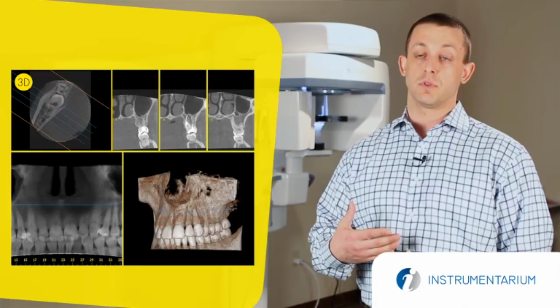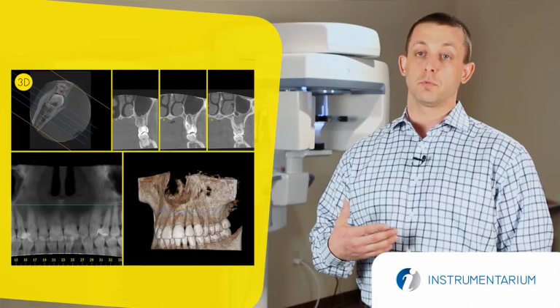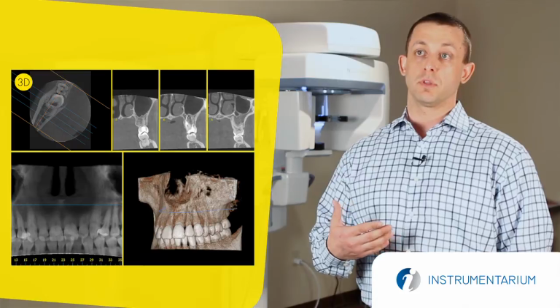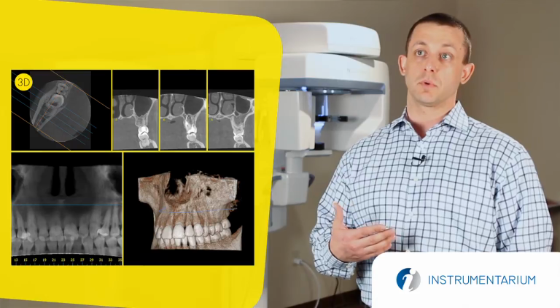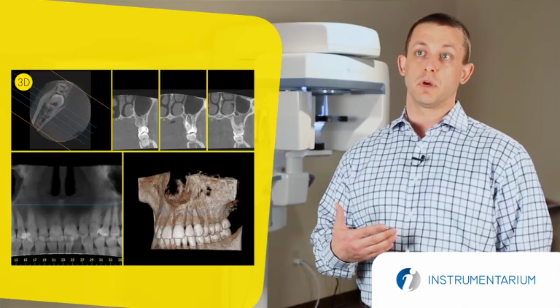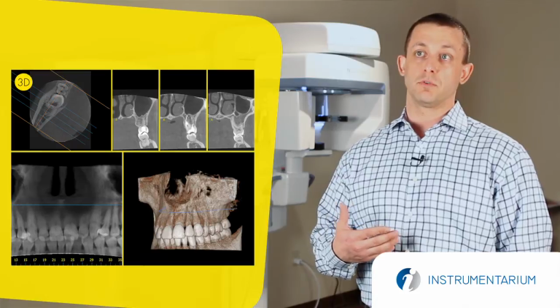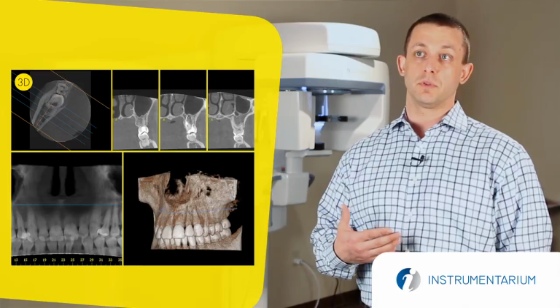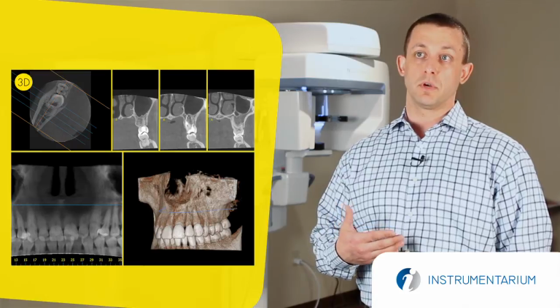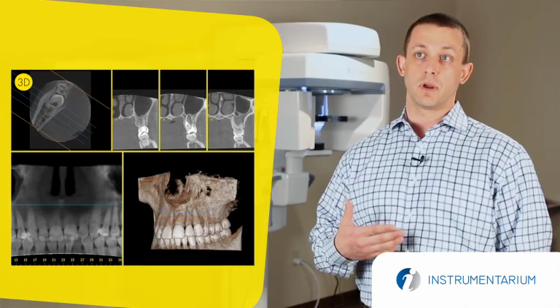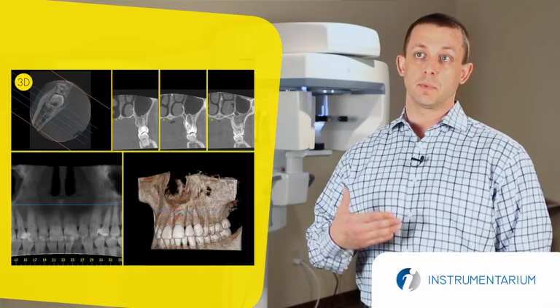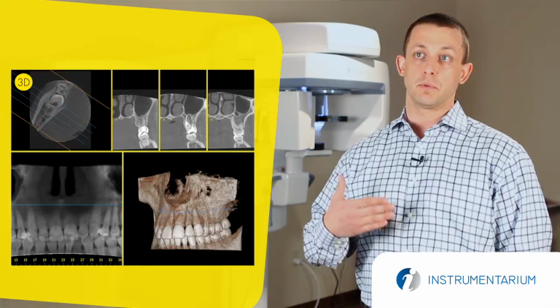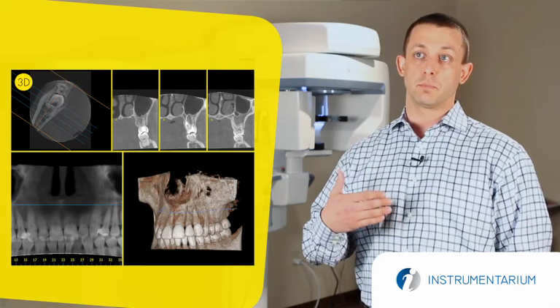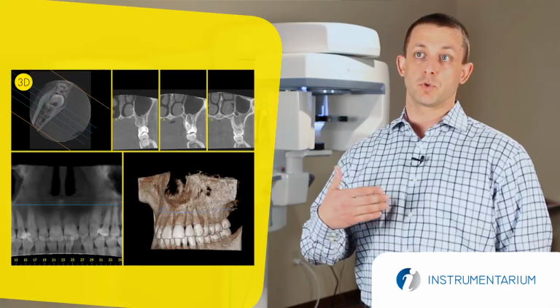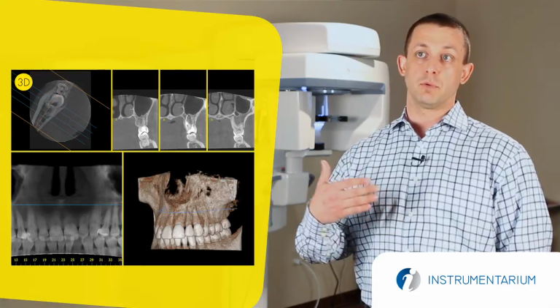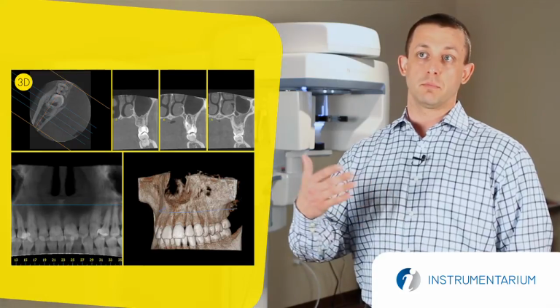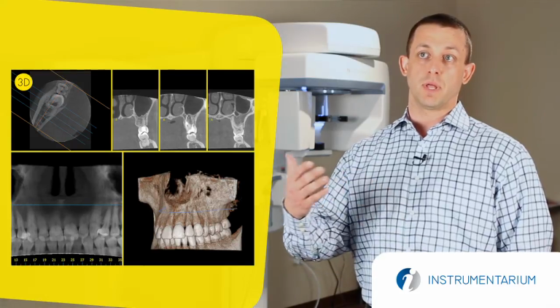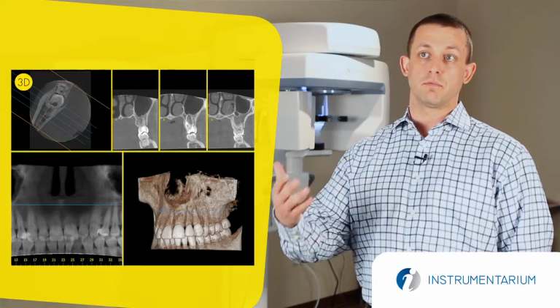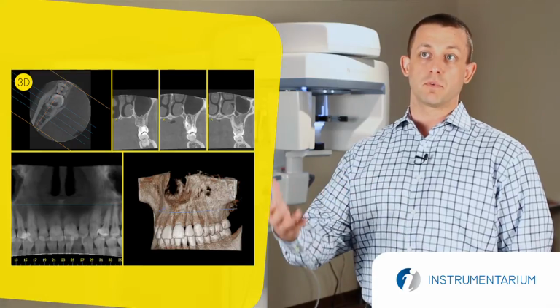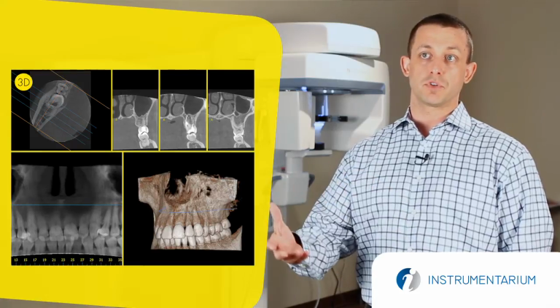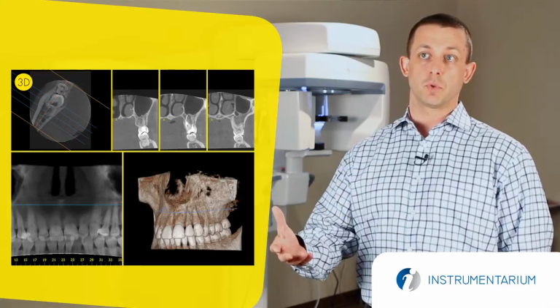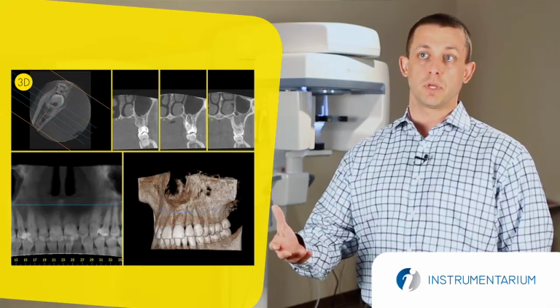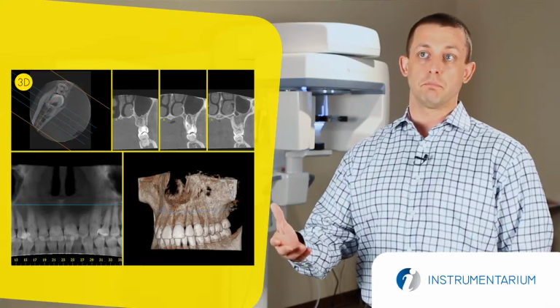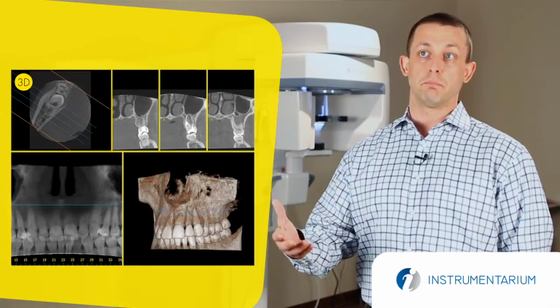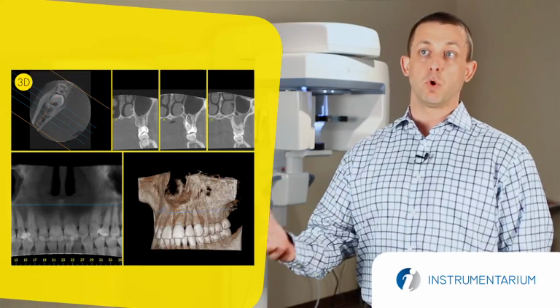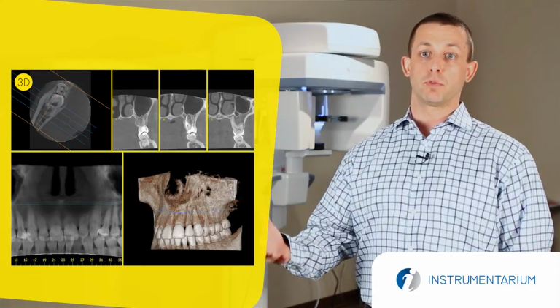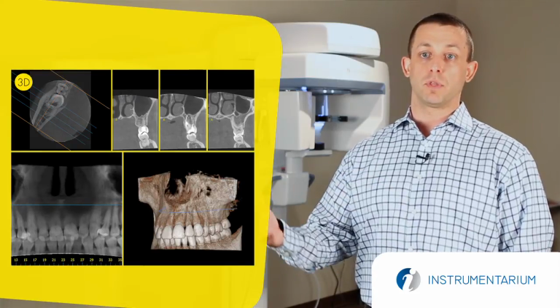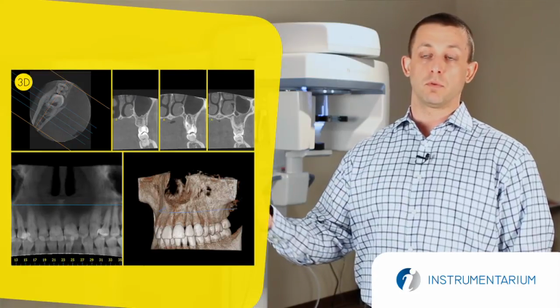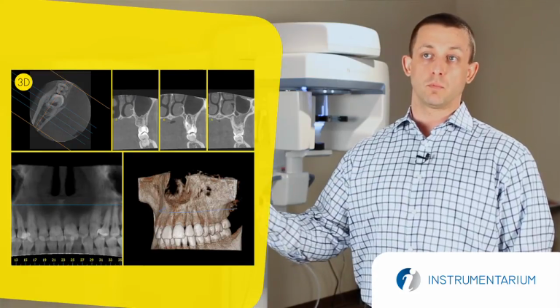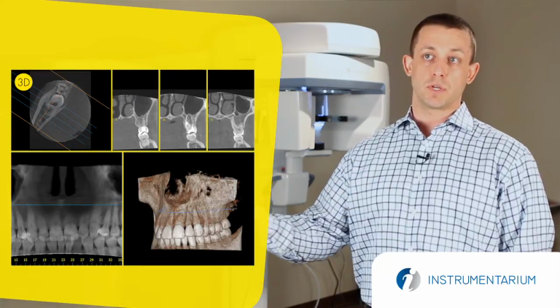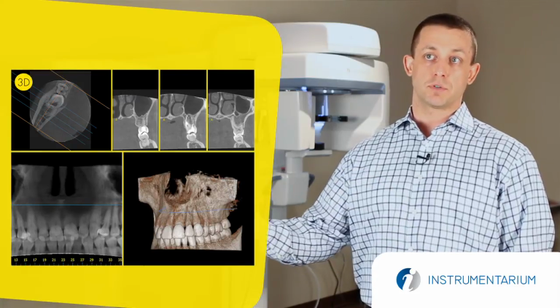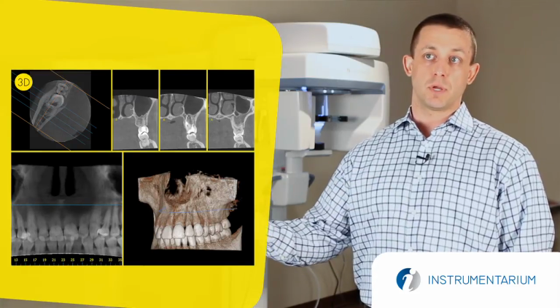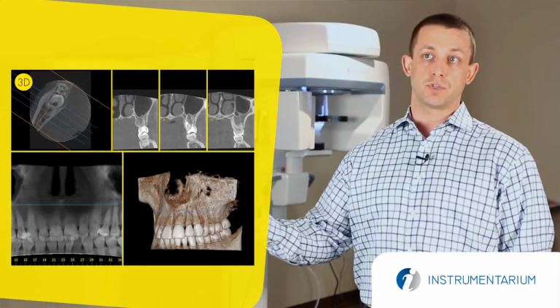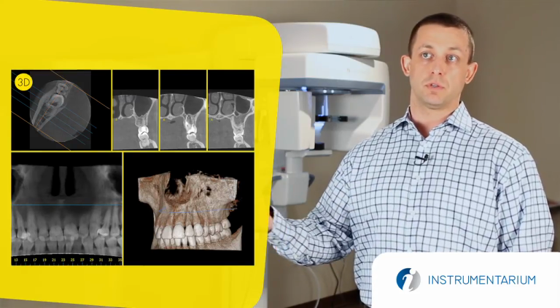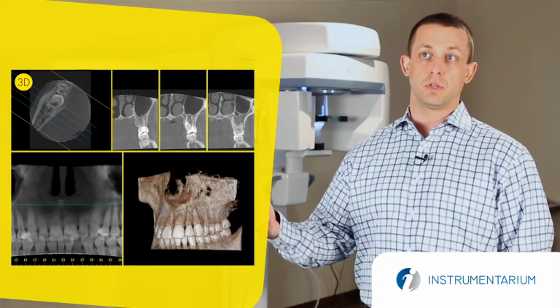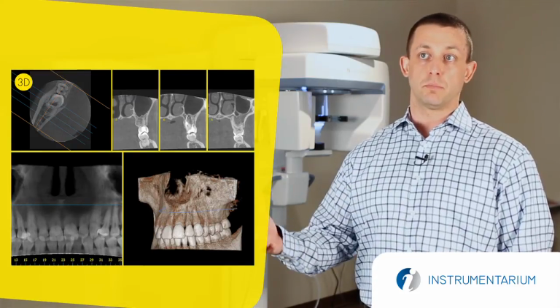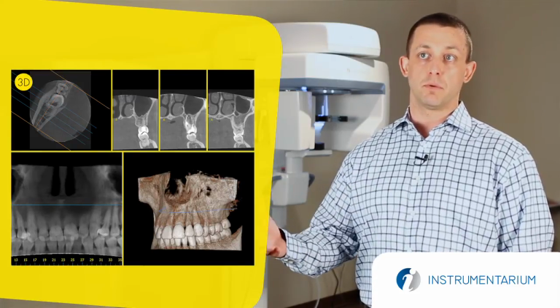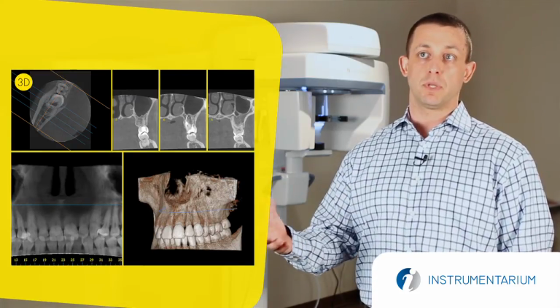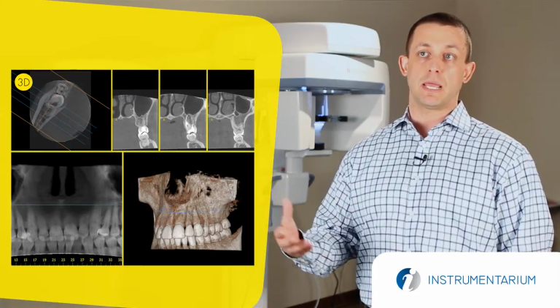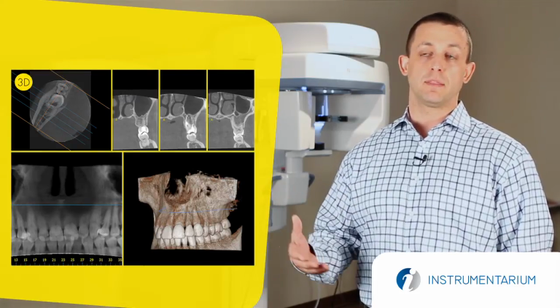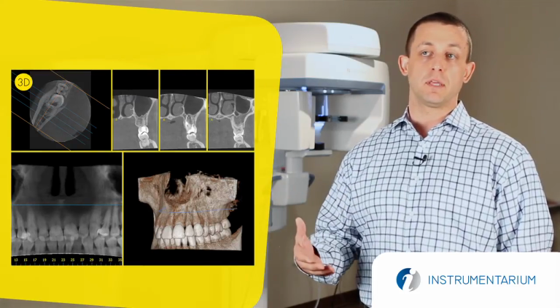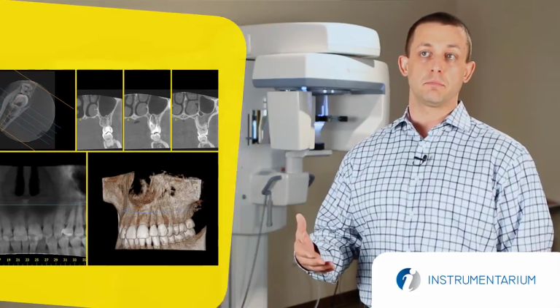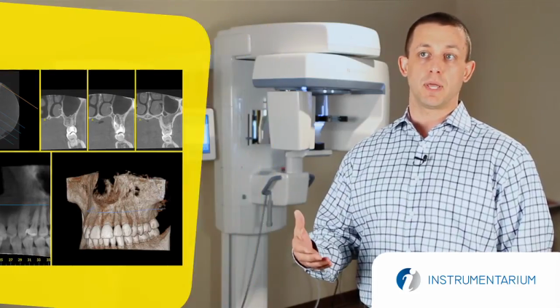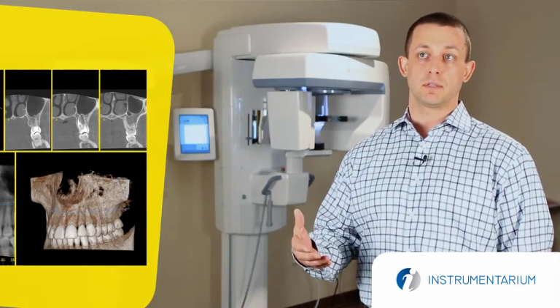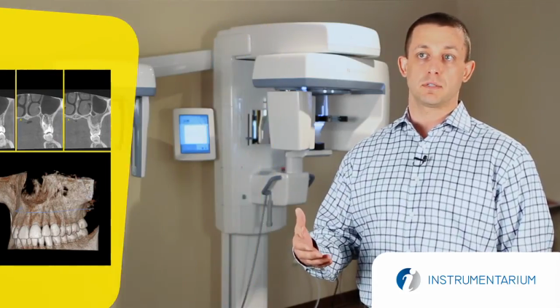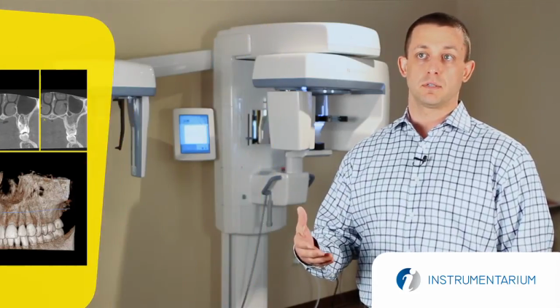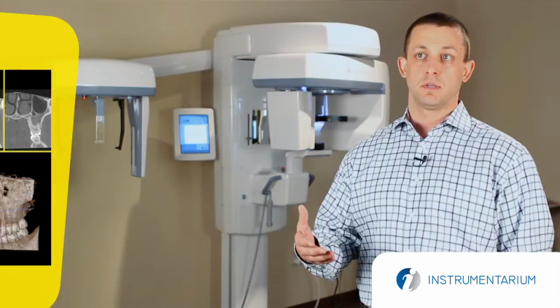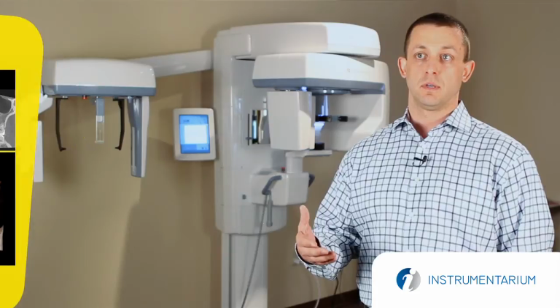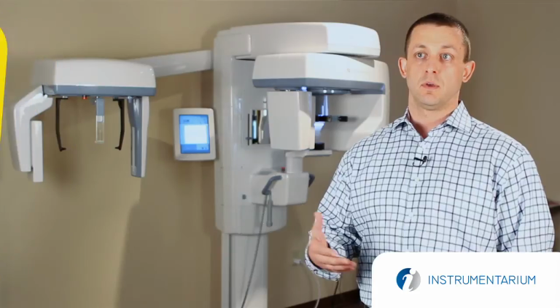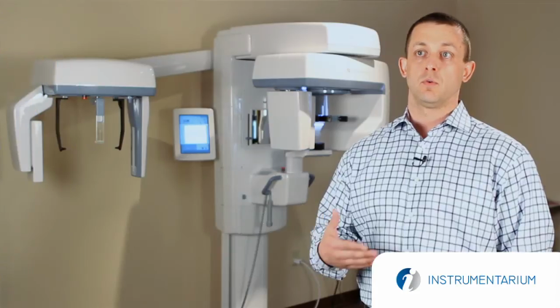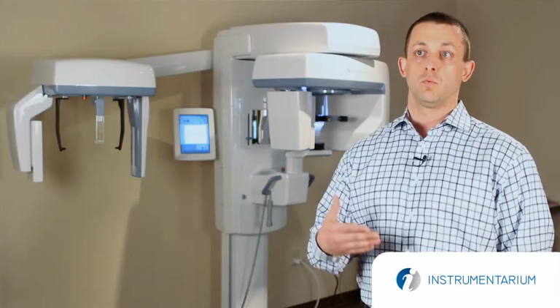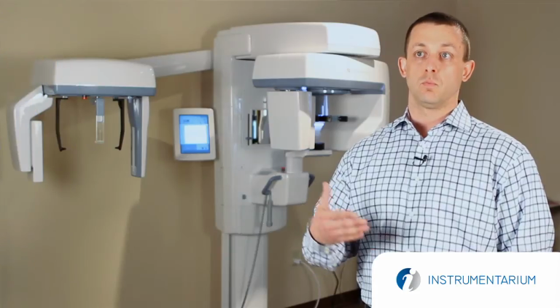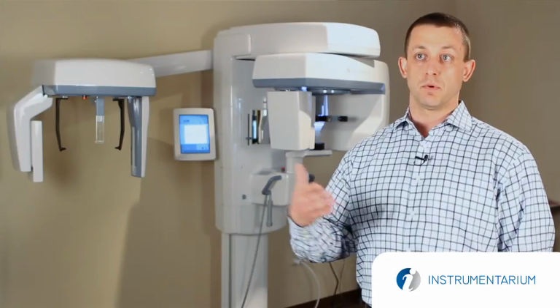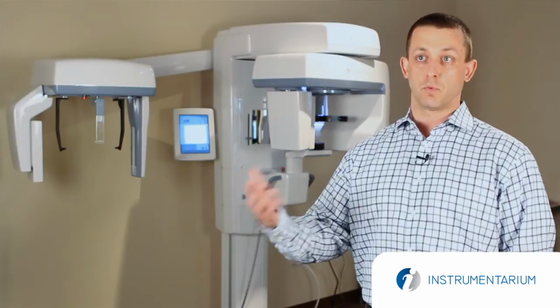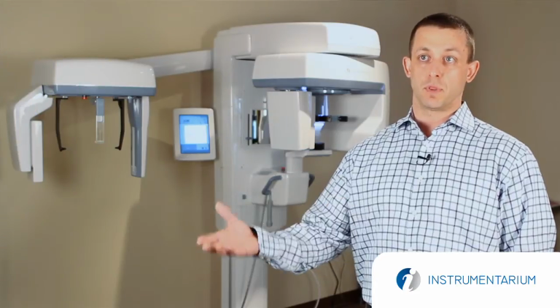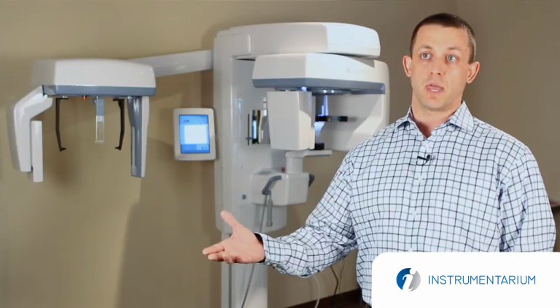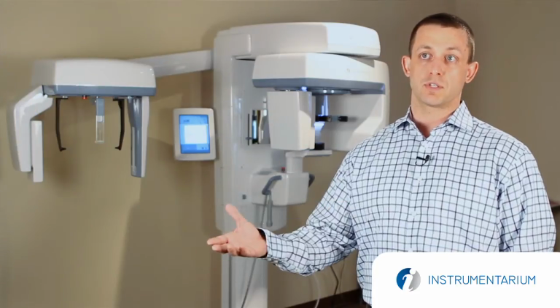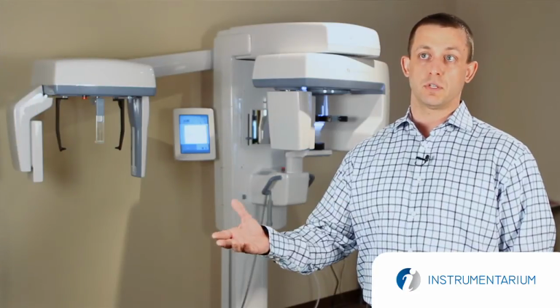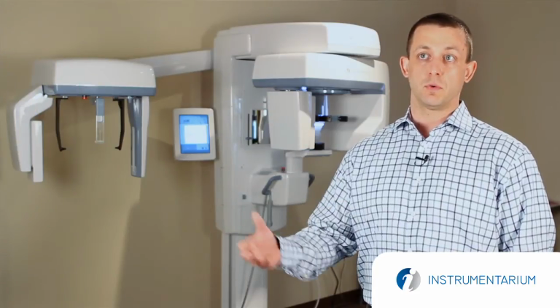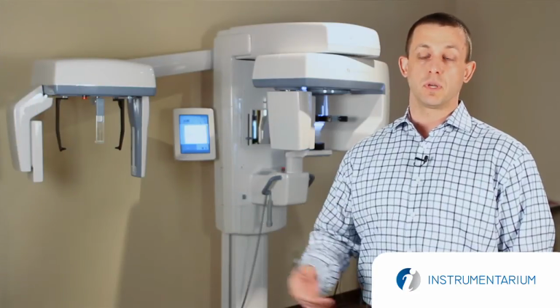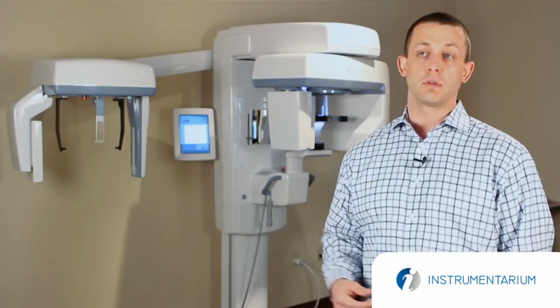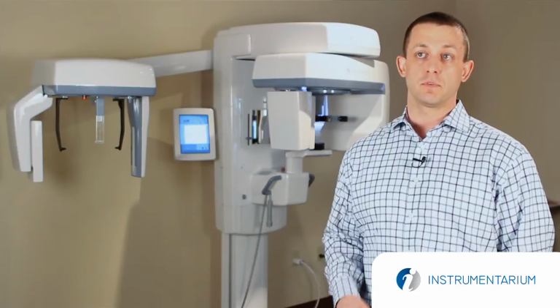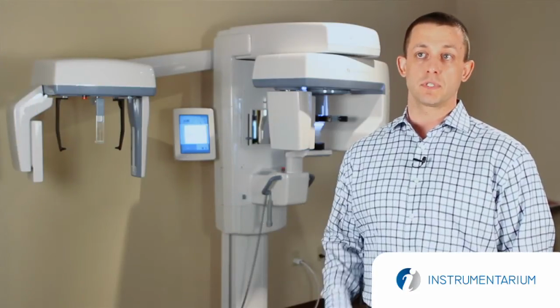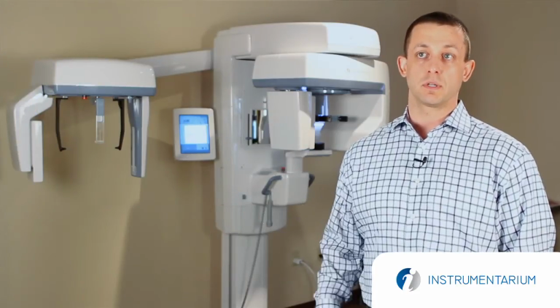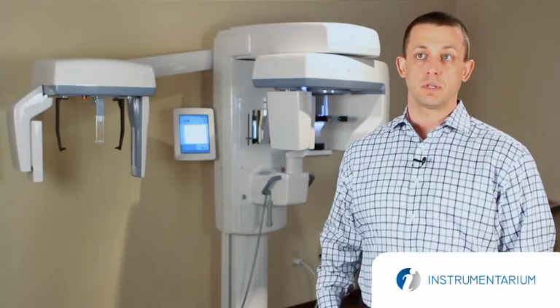With the OP300 they're able to treatment plan virtually — both the restoration, the abutment and the implant — before they actually do anything physically.